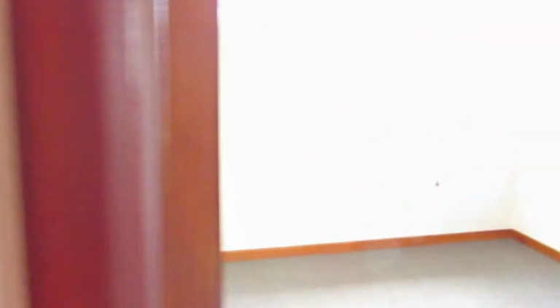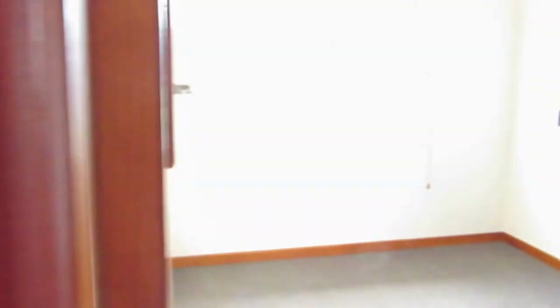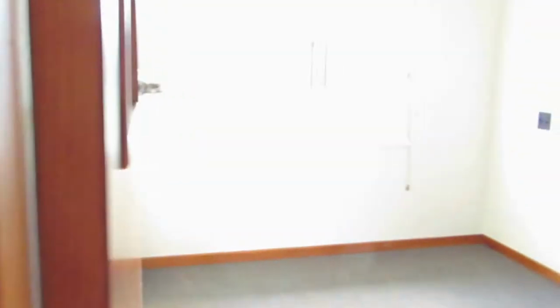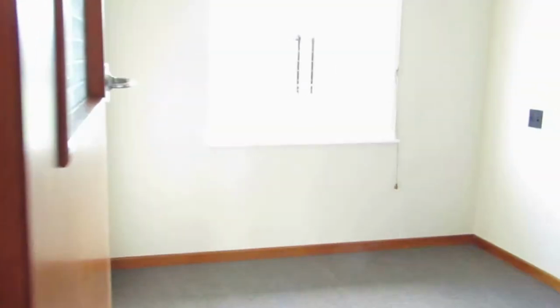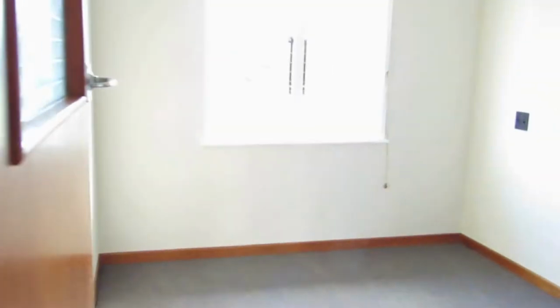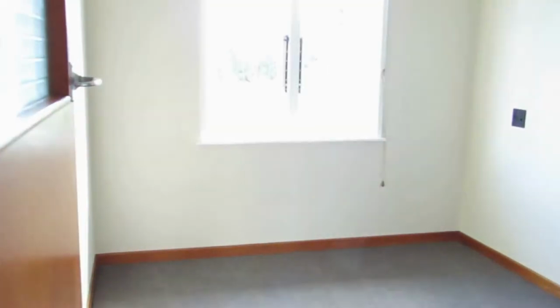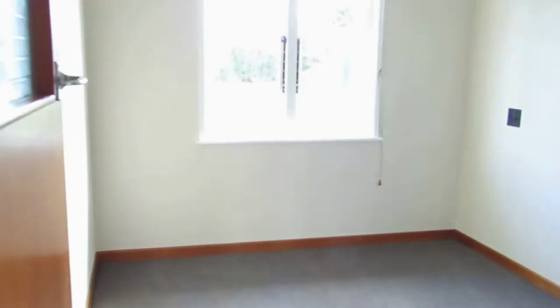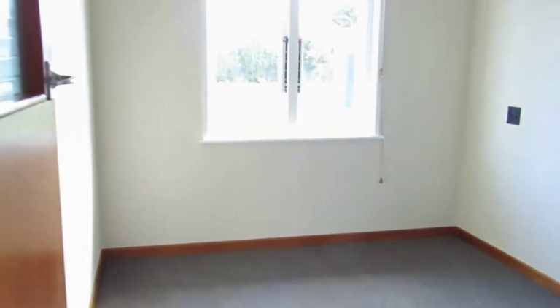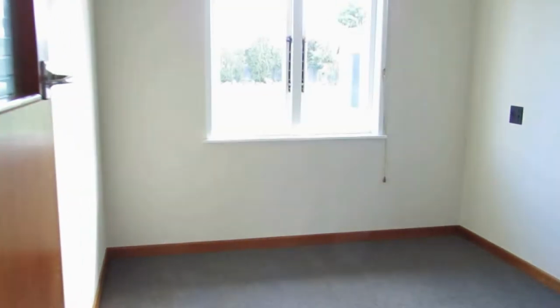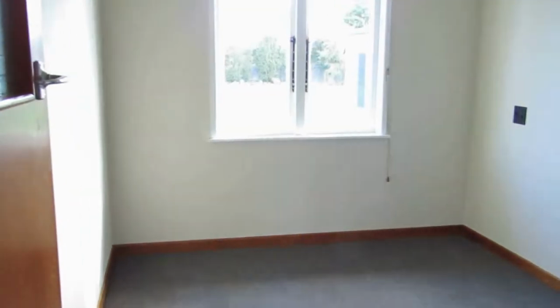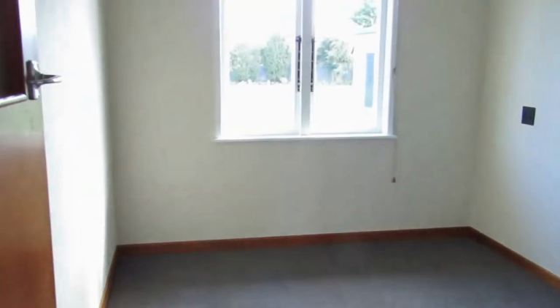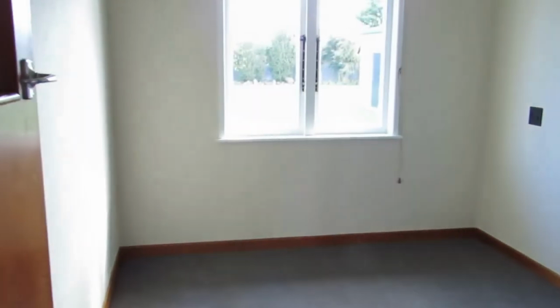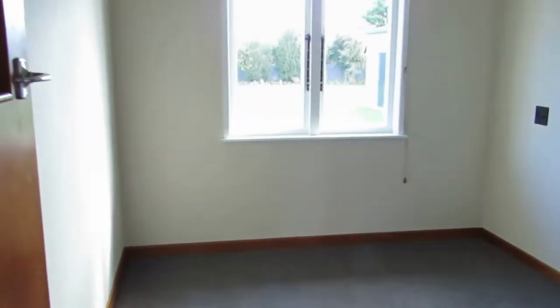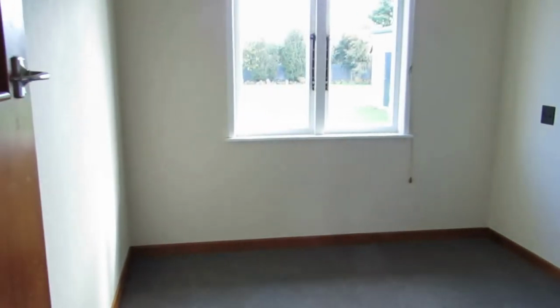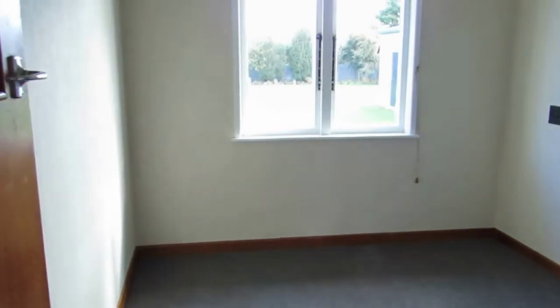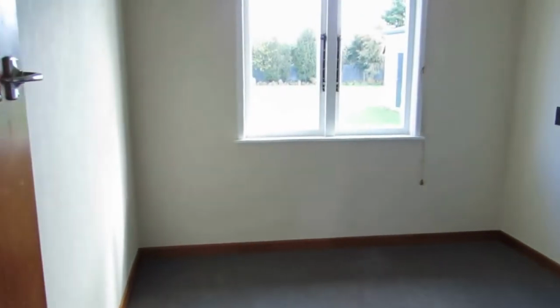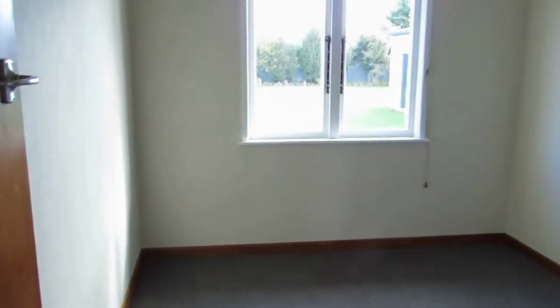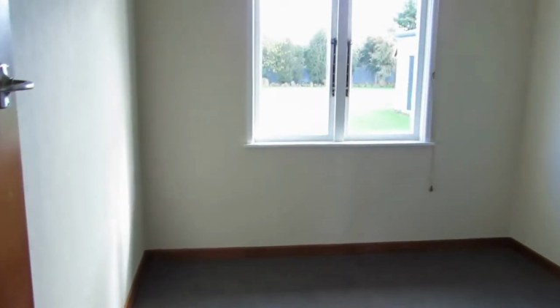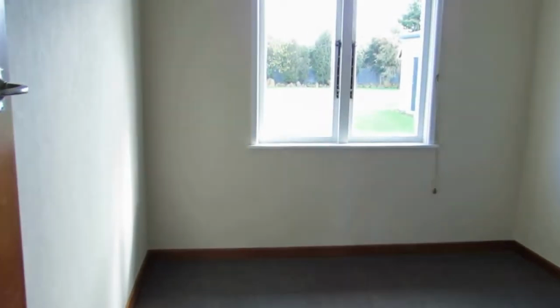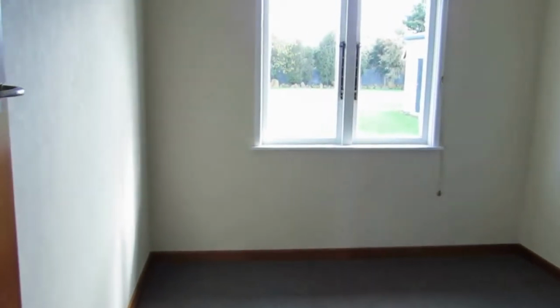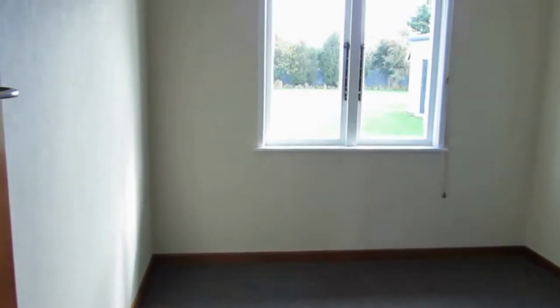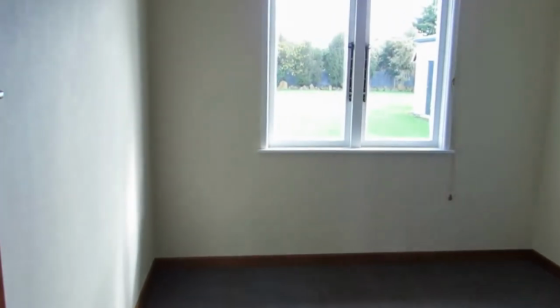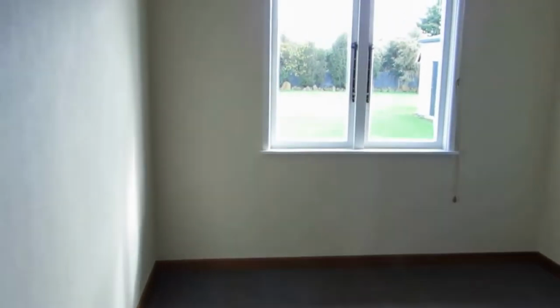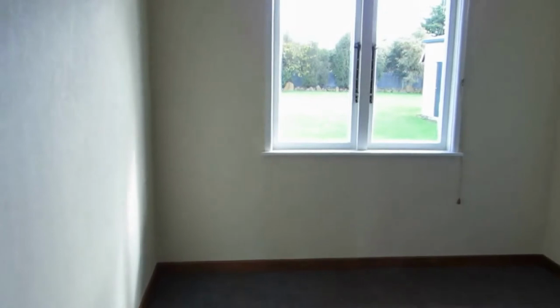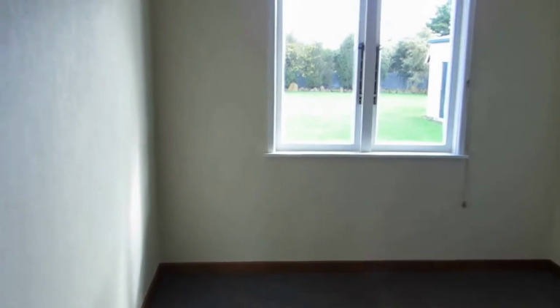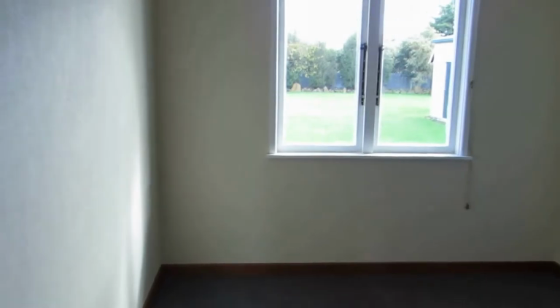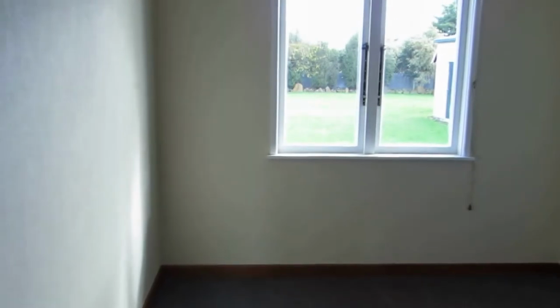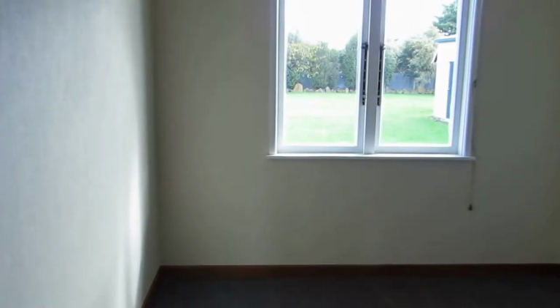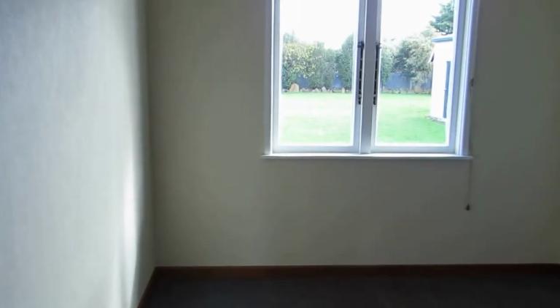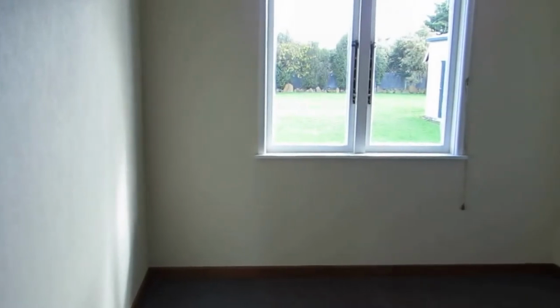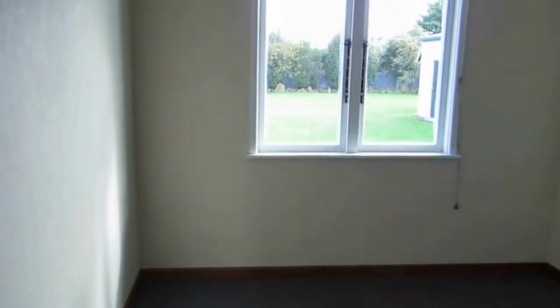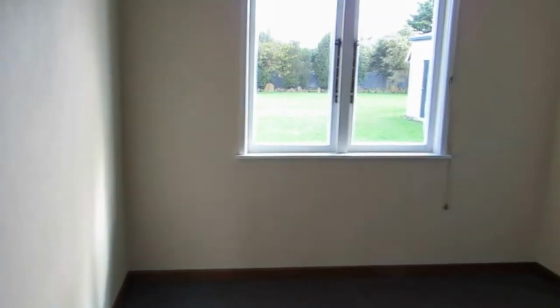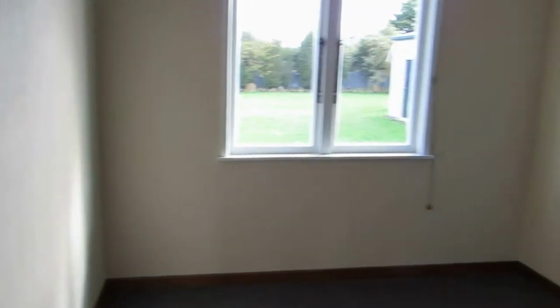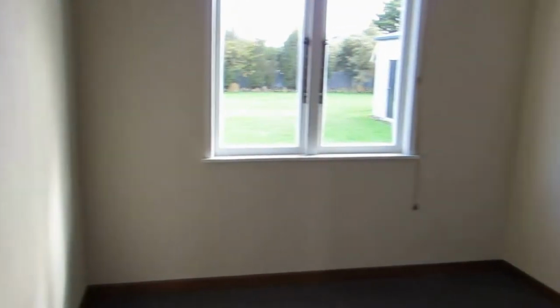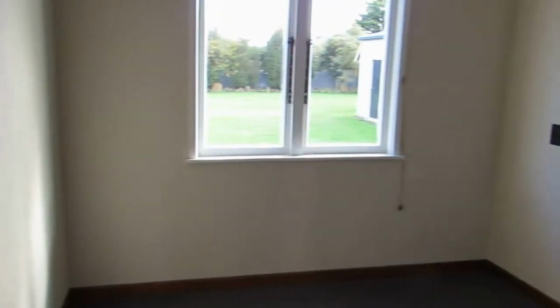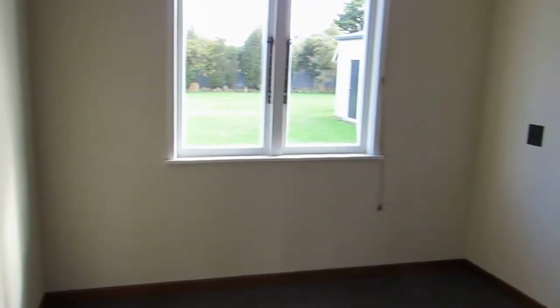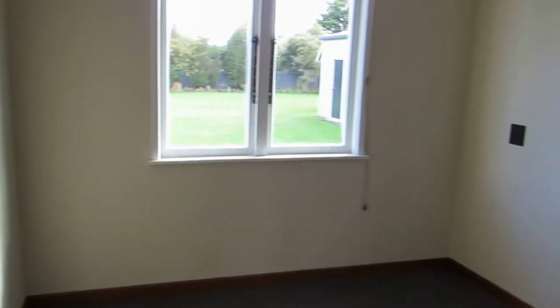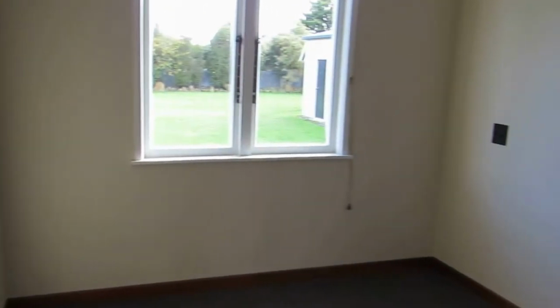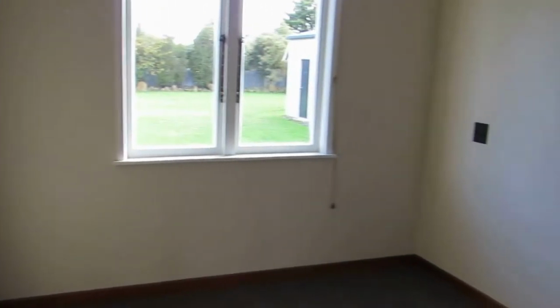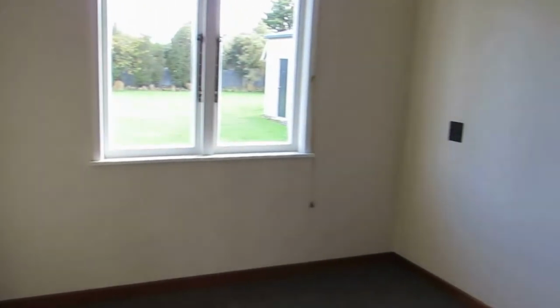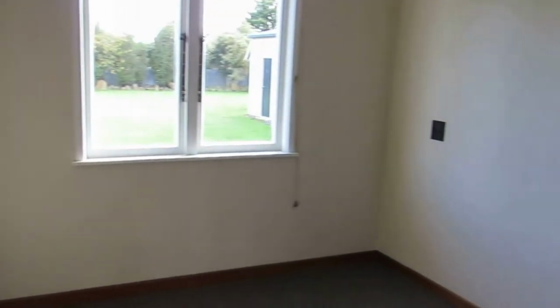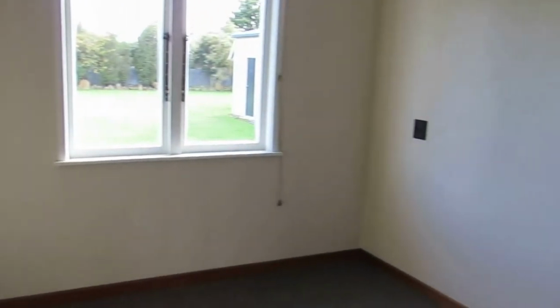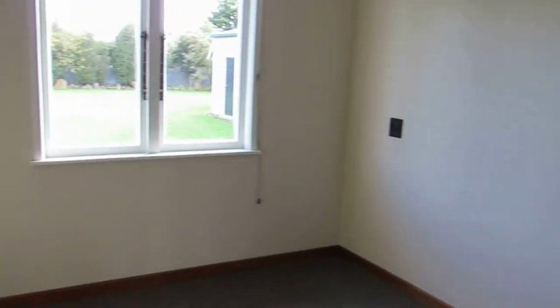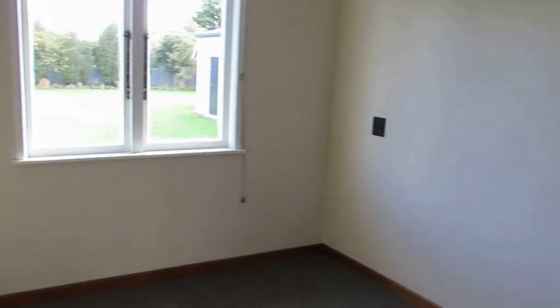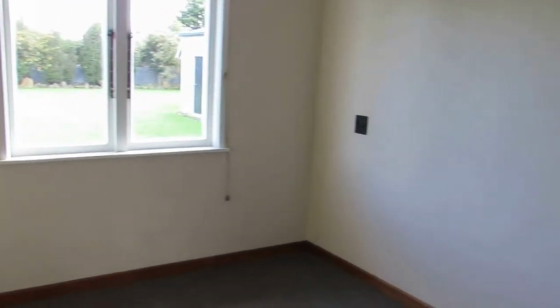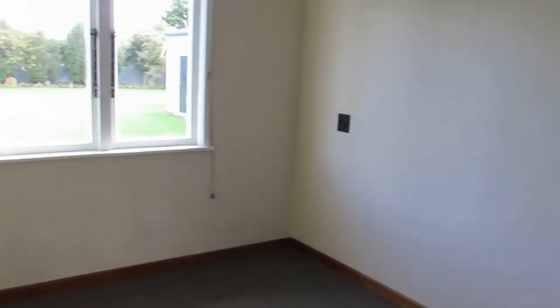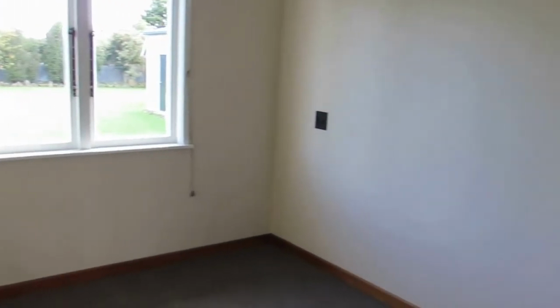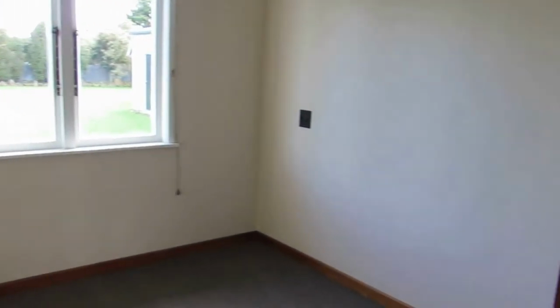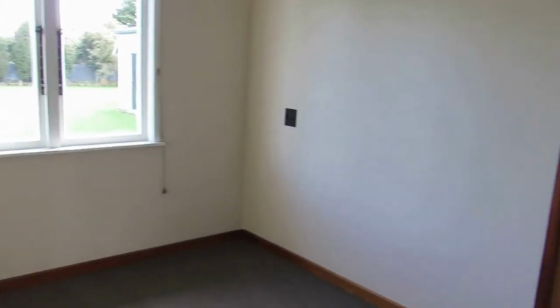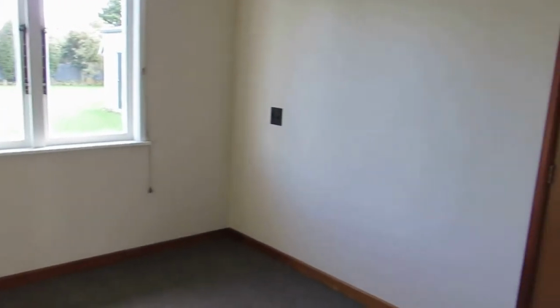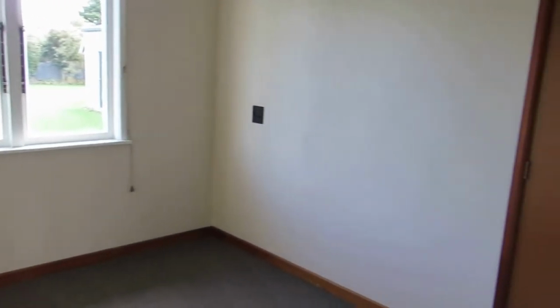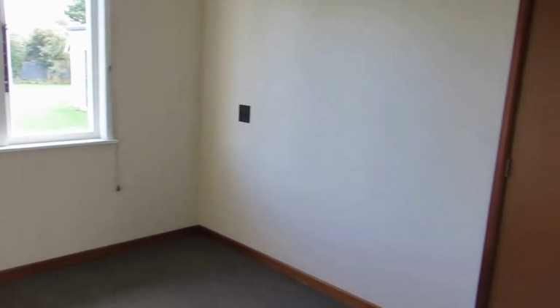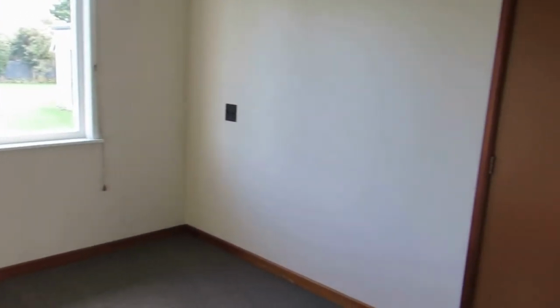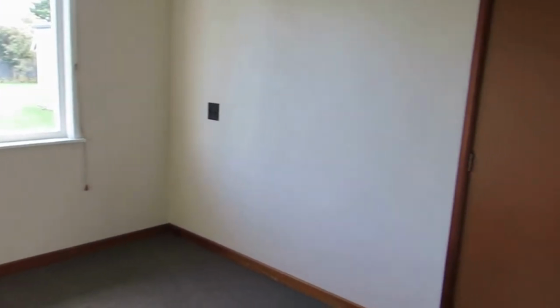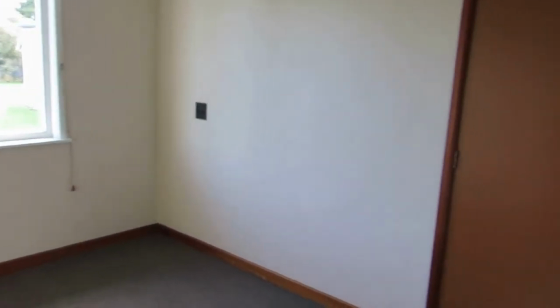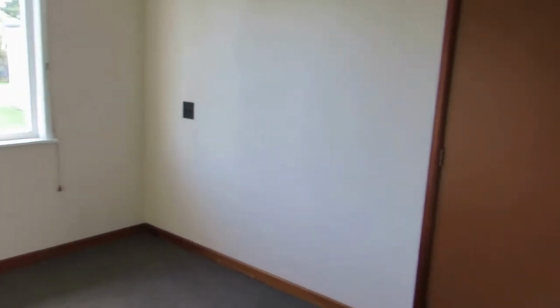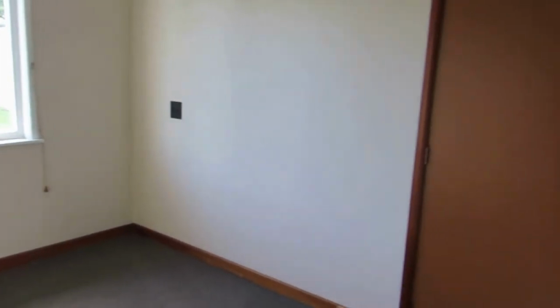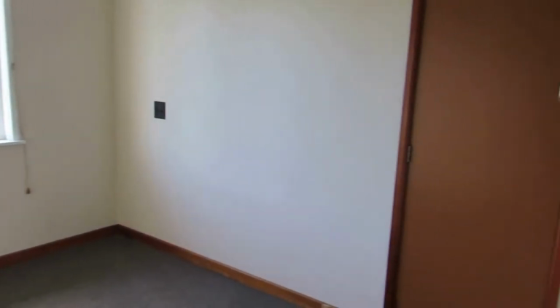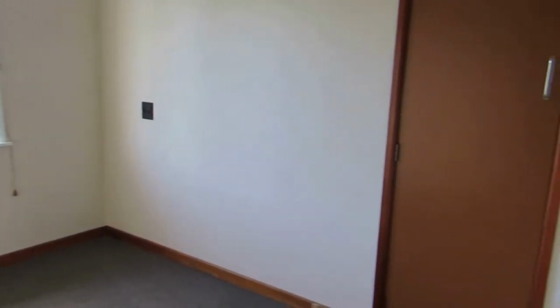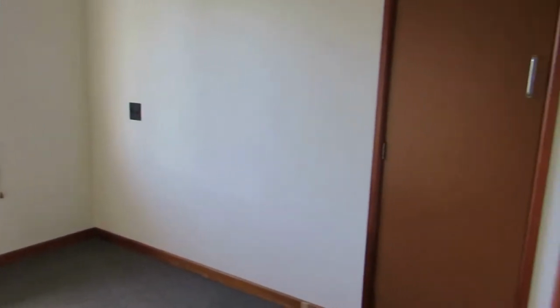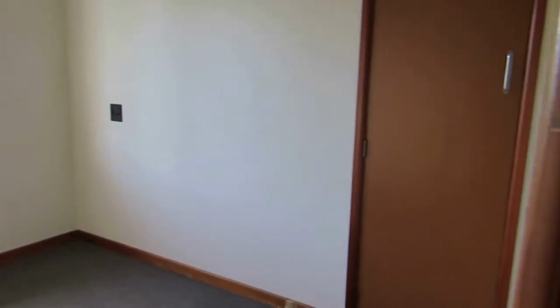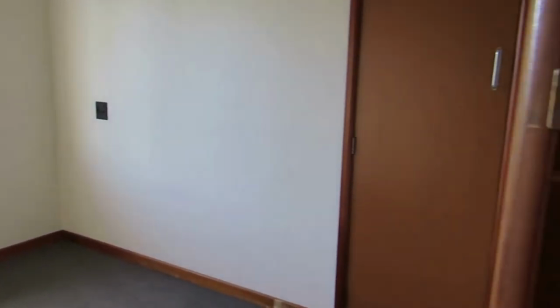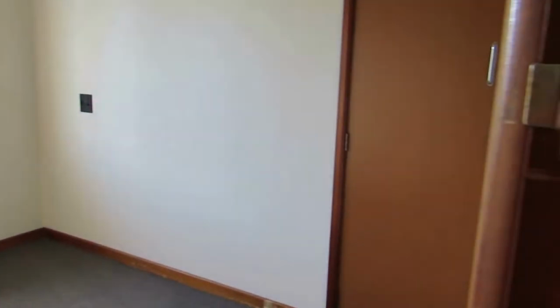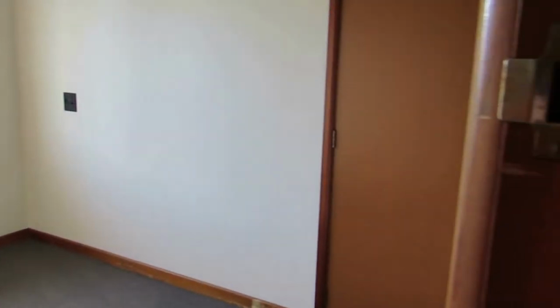Into the third bedroom. This is a single bedroom with a single wardrobe.